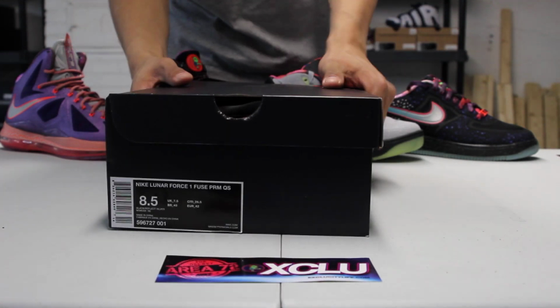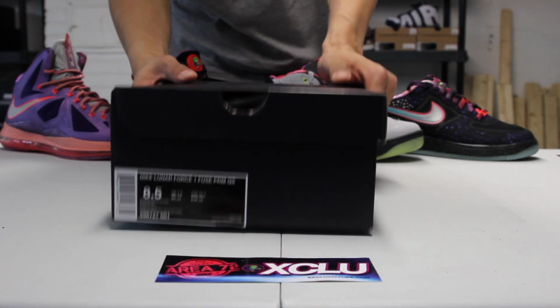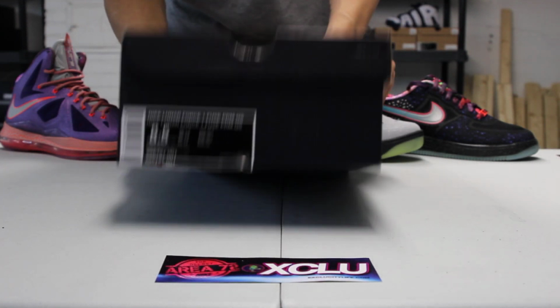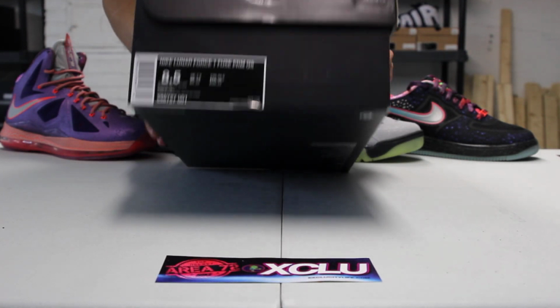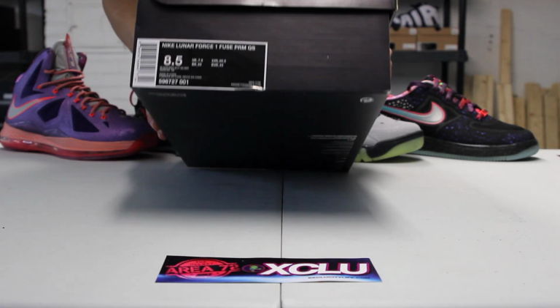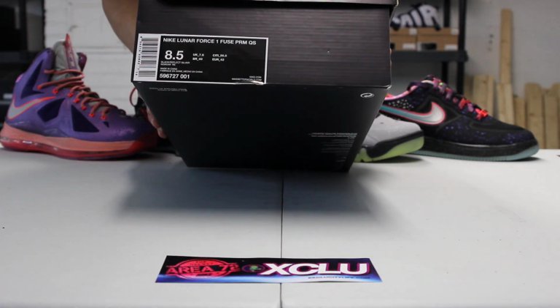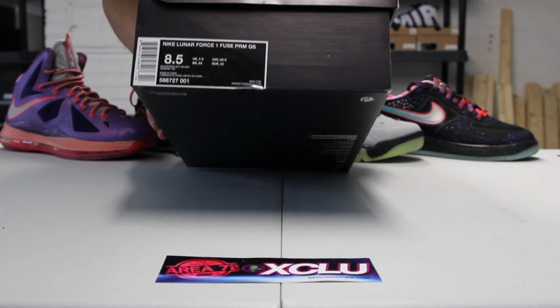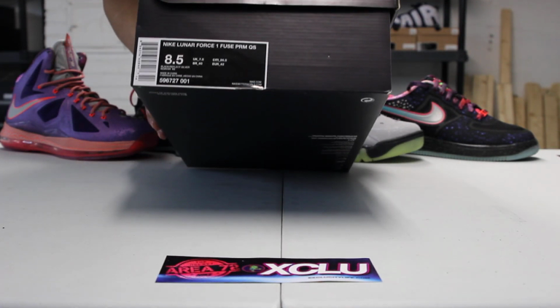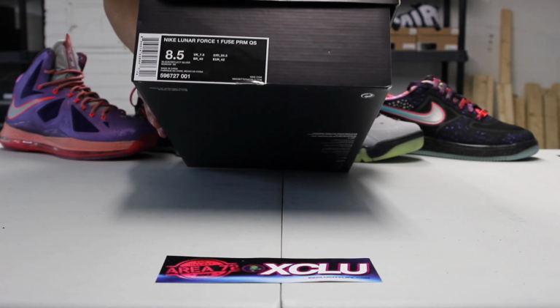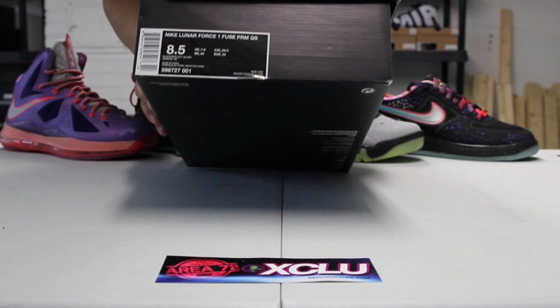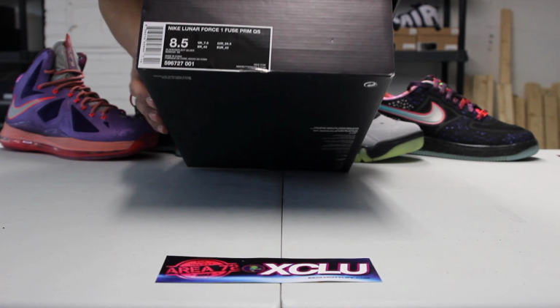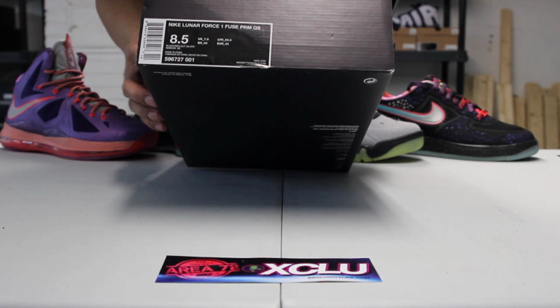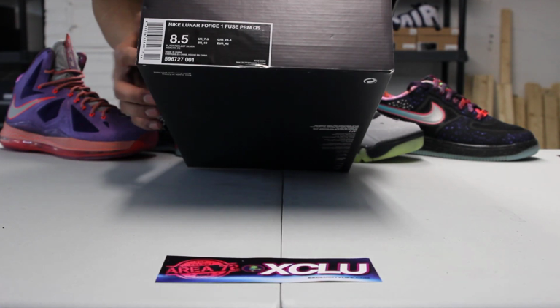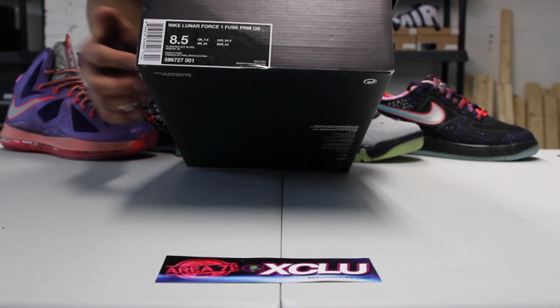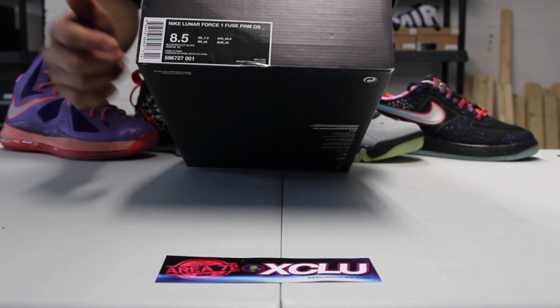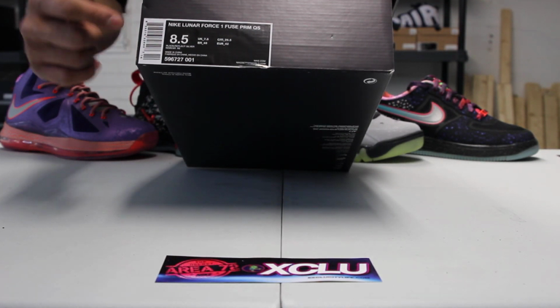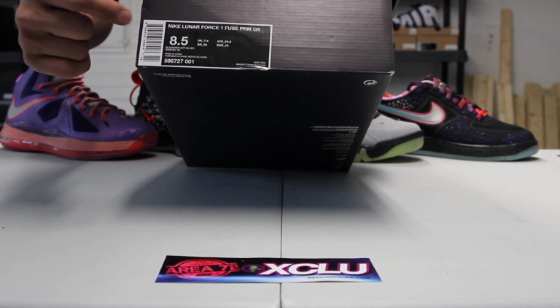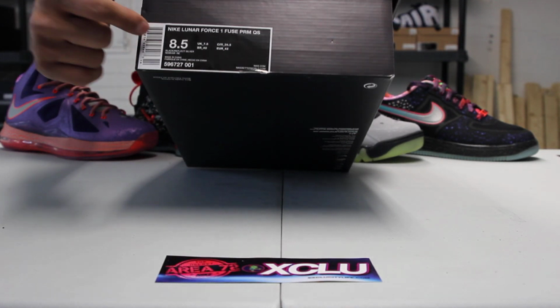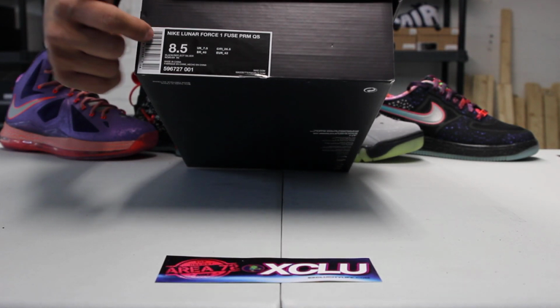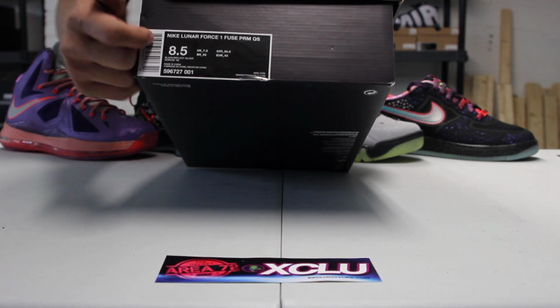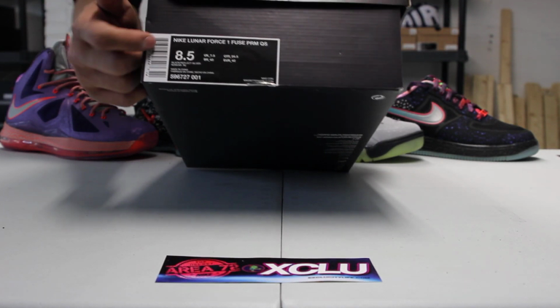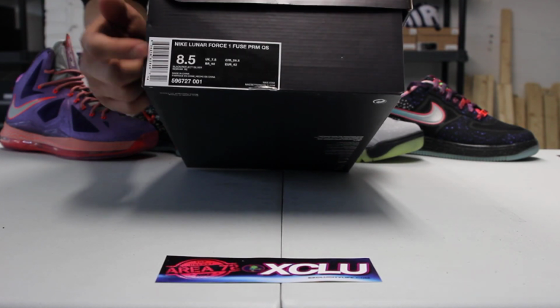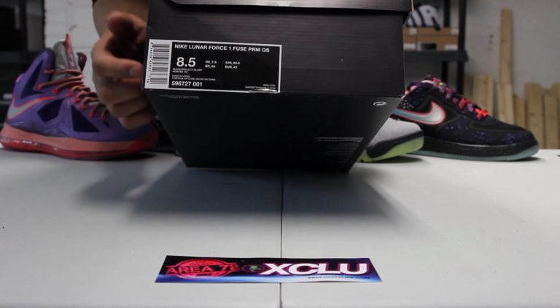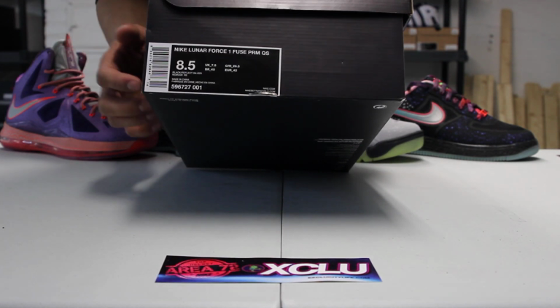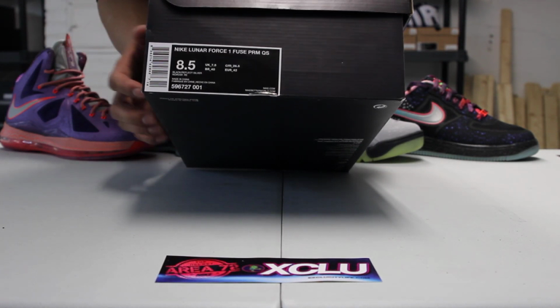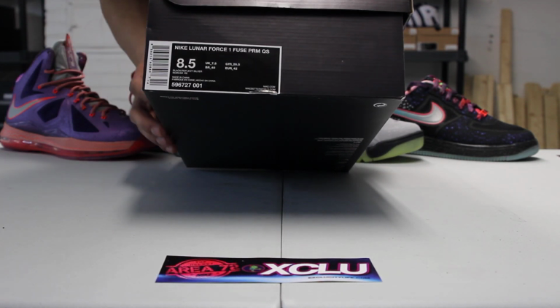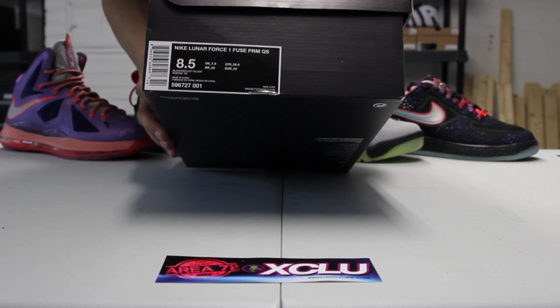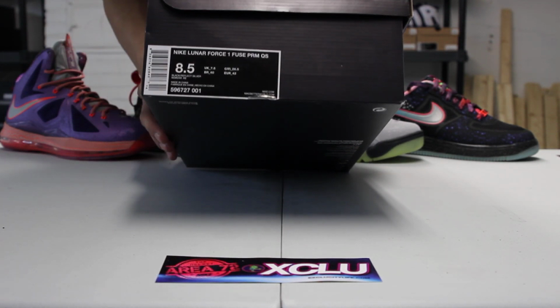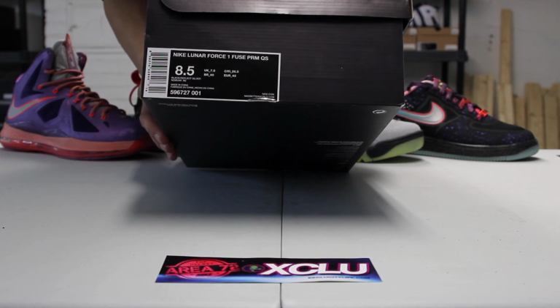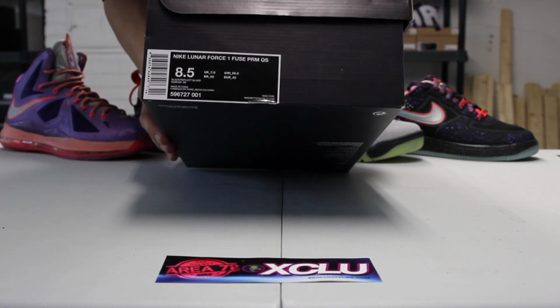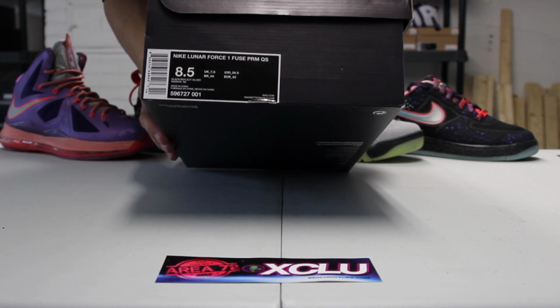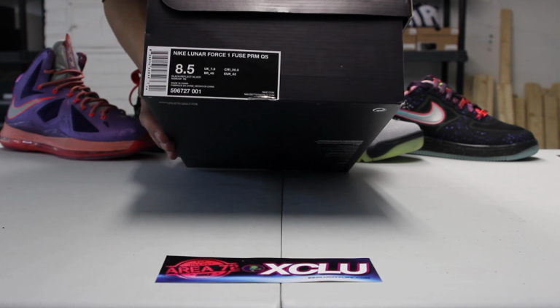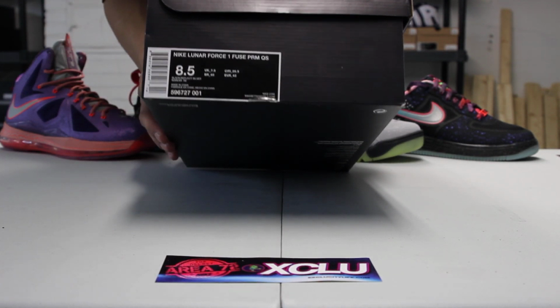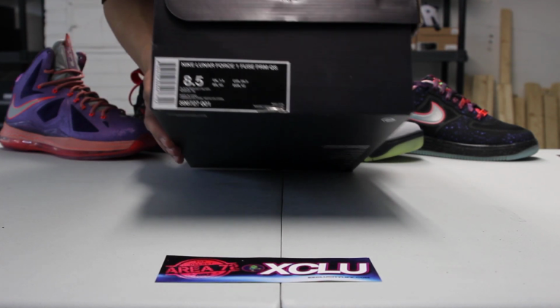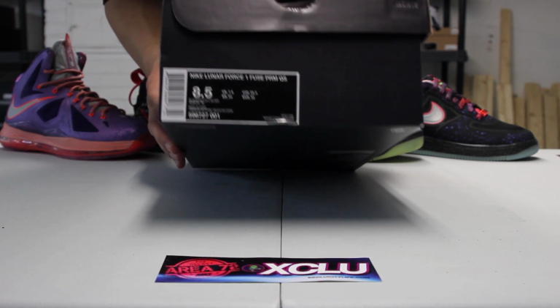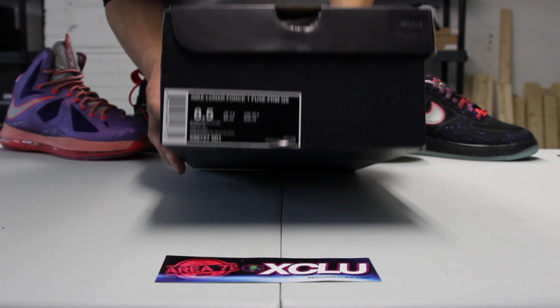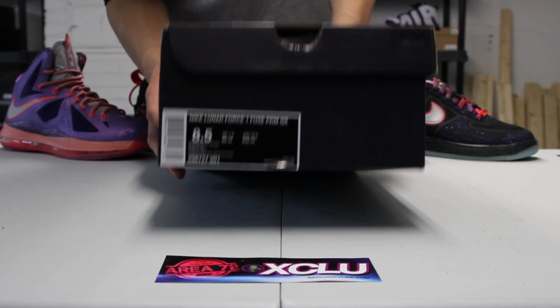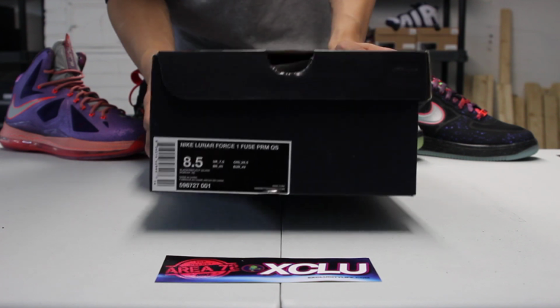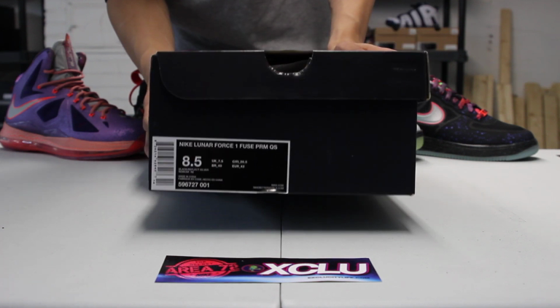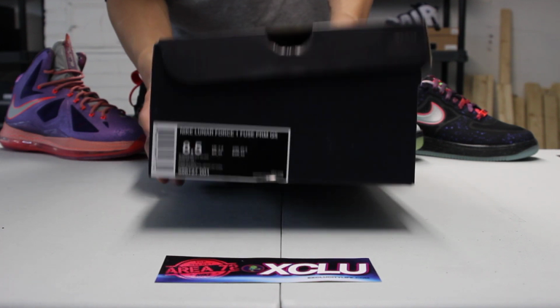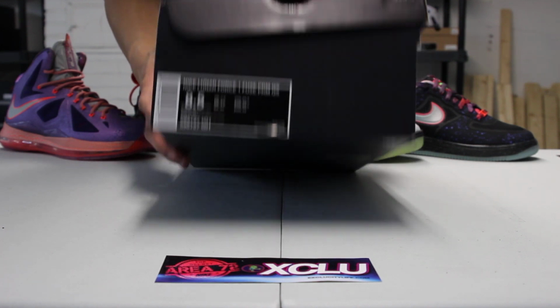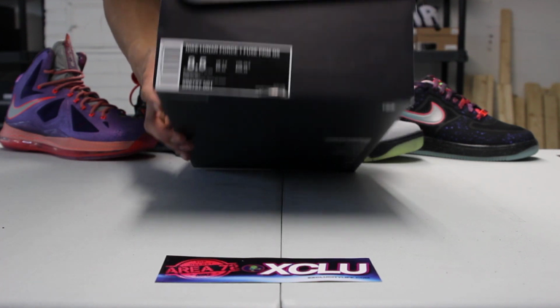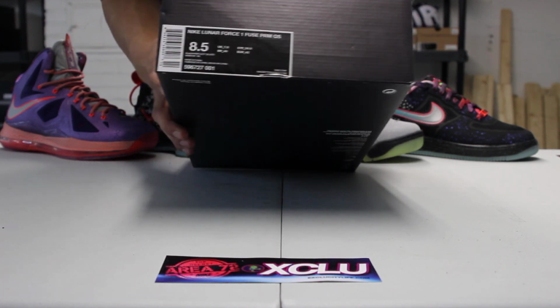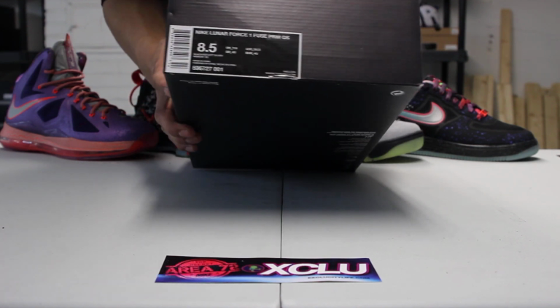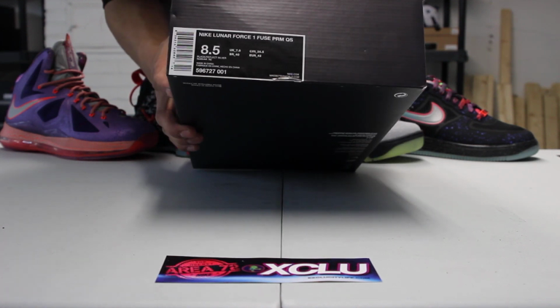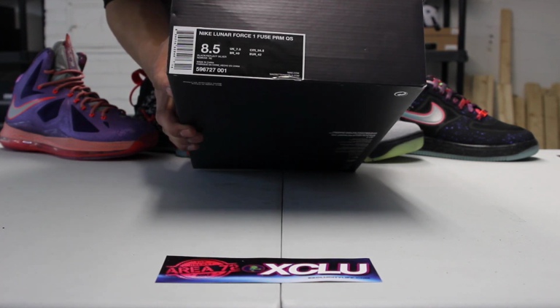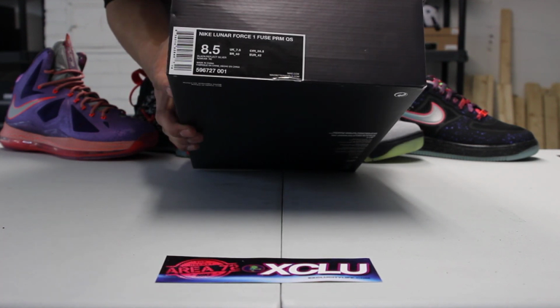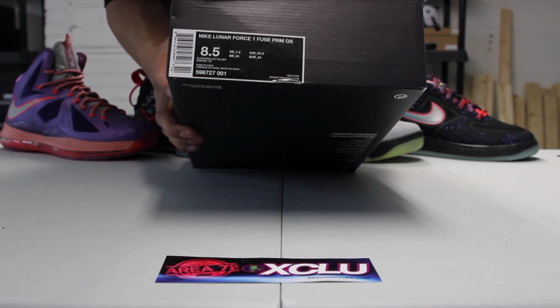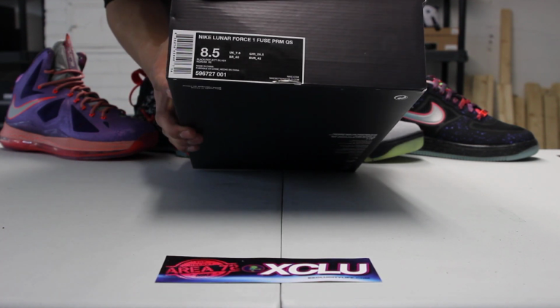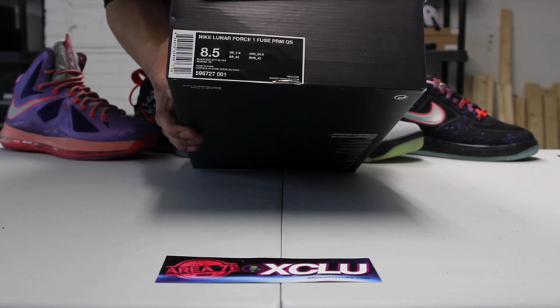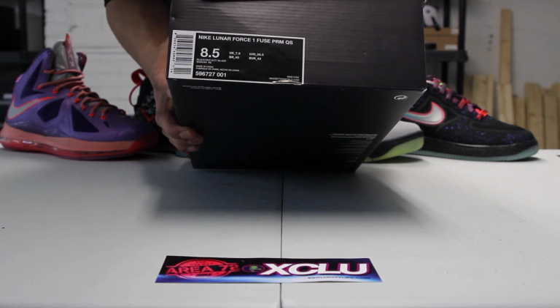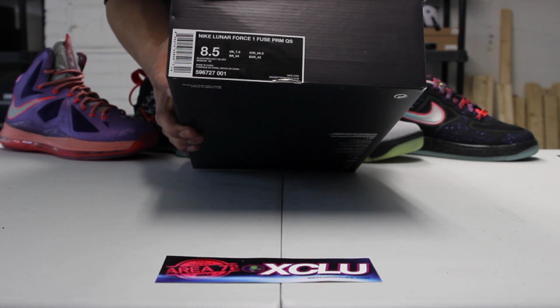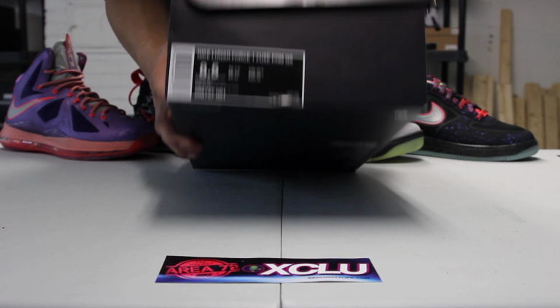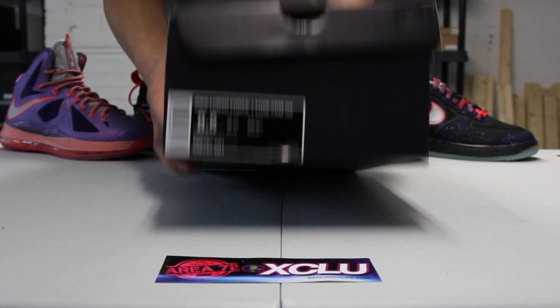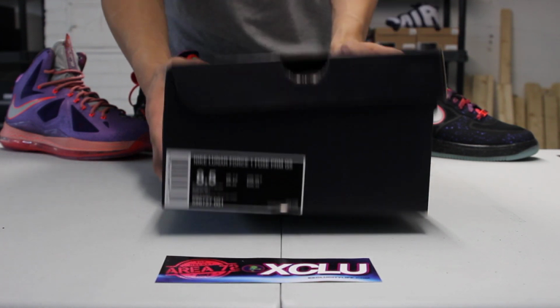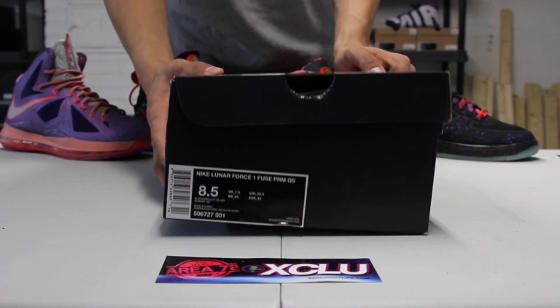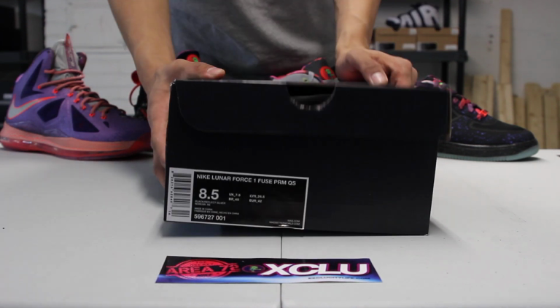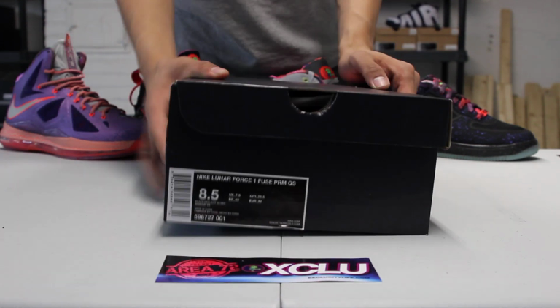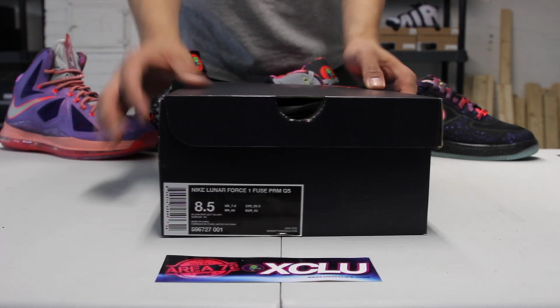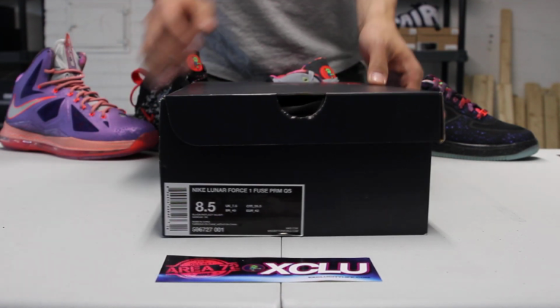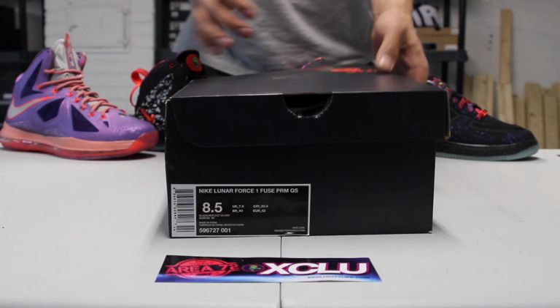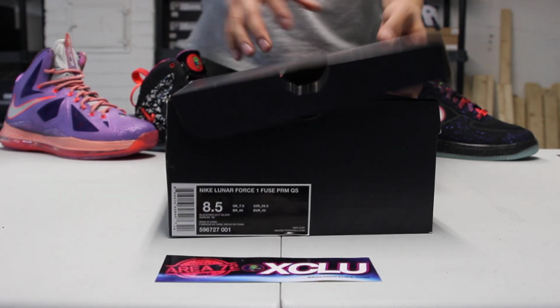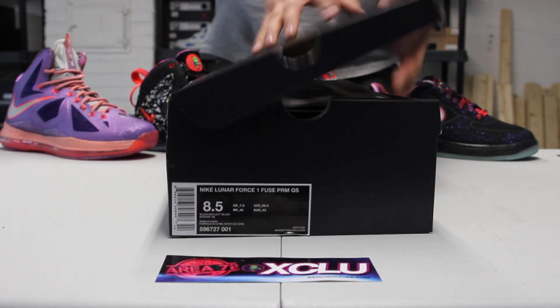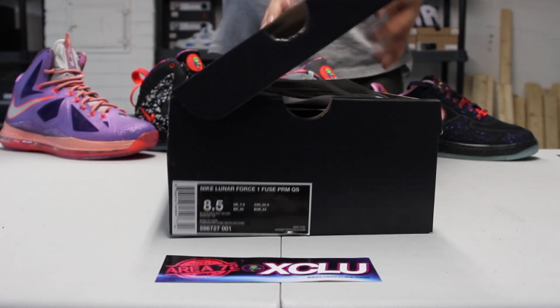A lot of people are really excited for this one. It's the Nike Lunar Force 1 Fuse Premium Quickstrike. Official colorway is black and reflective silver.